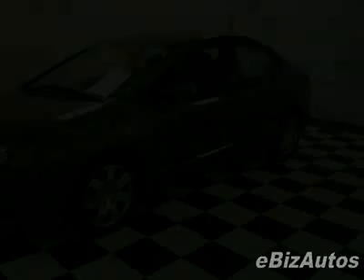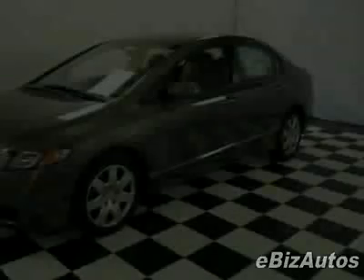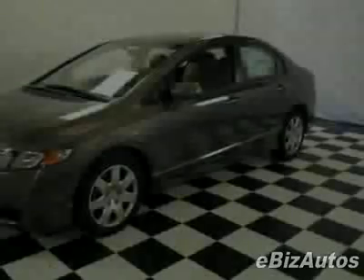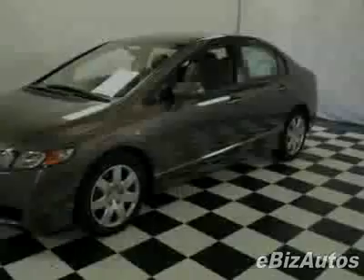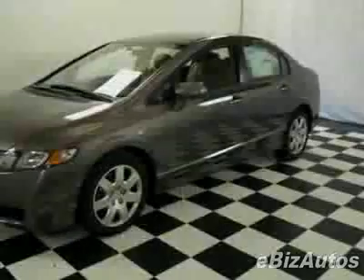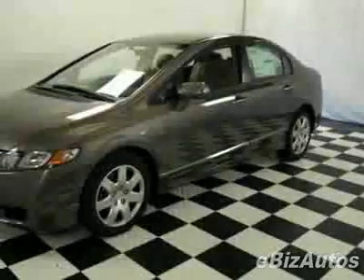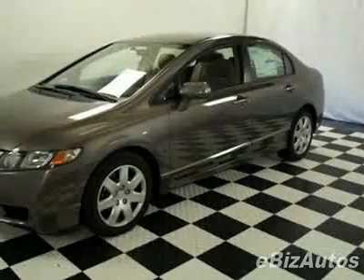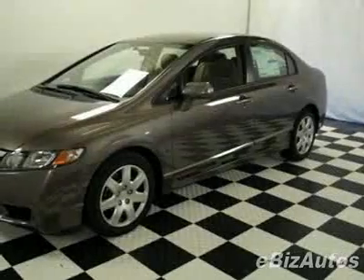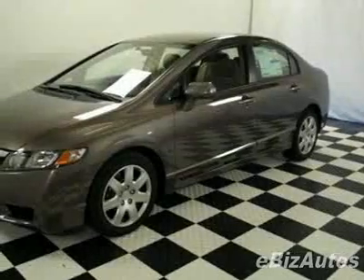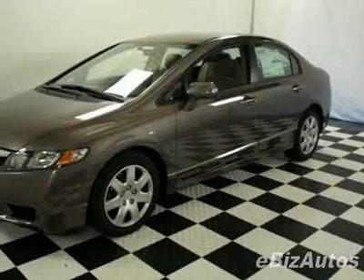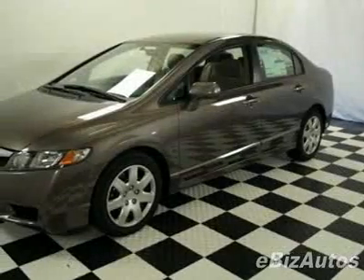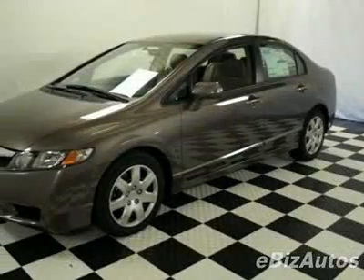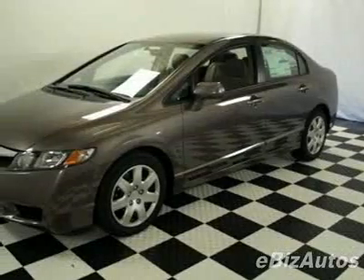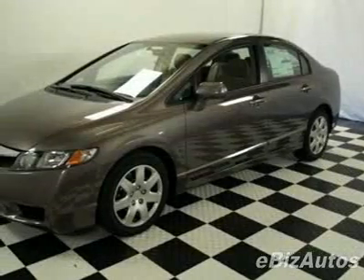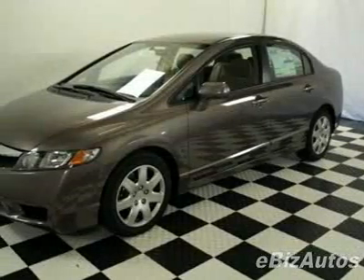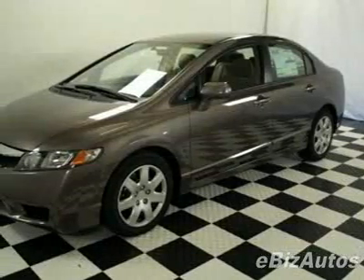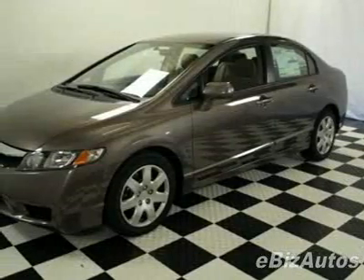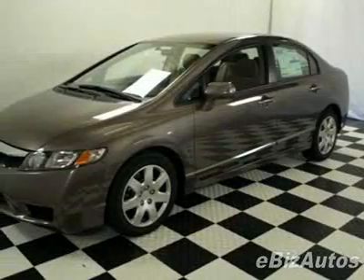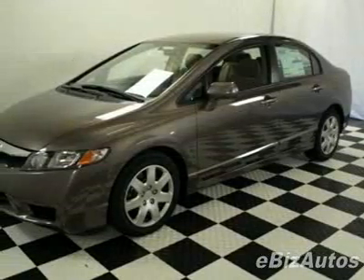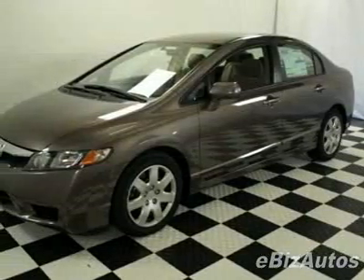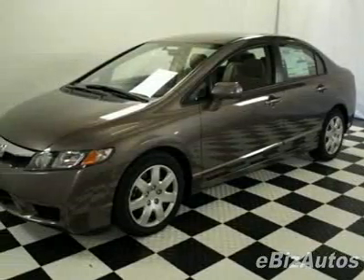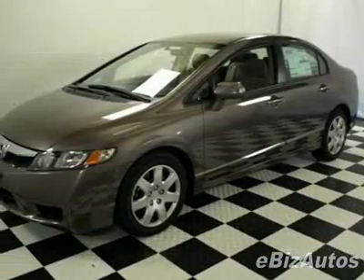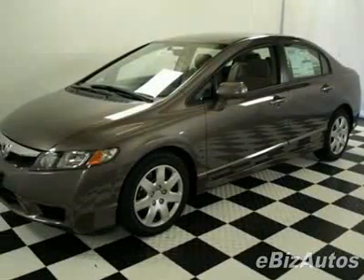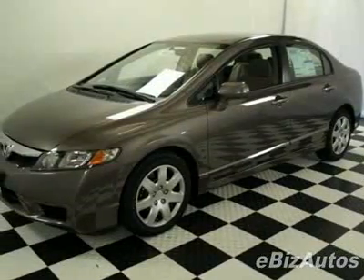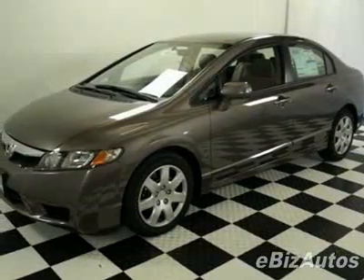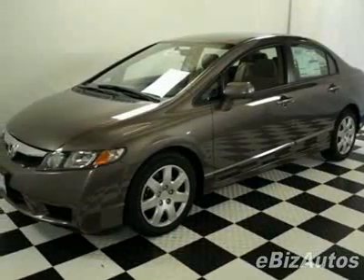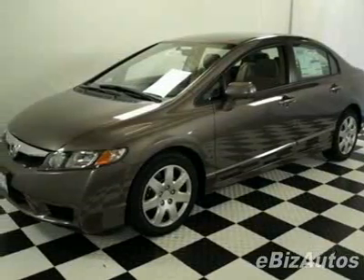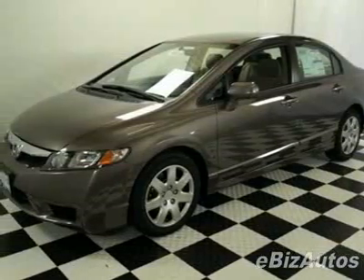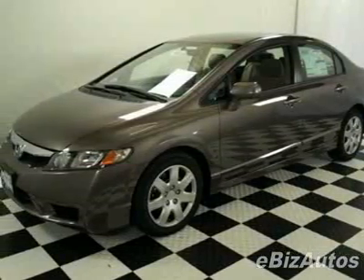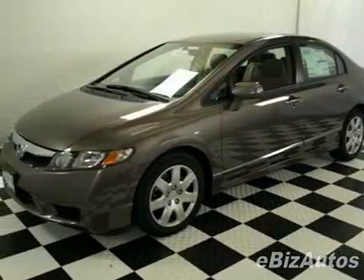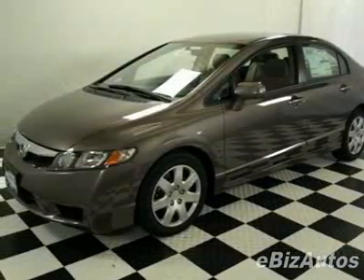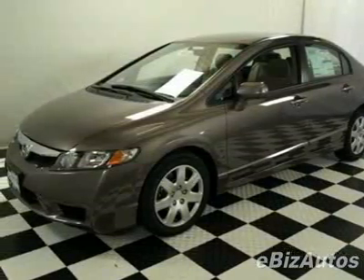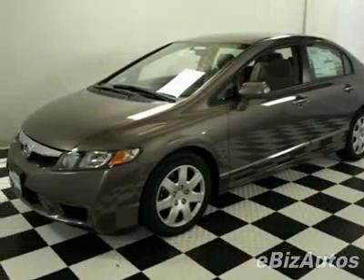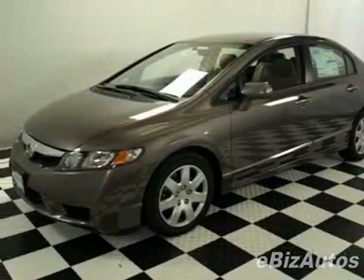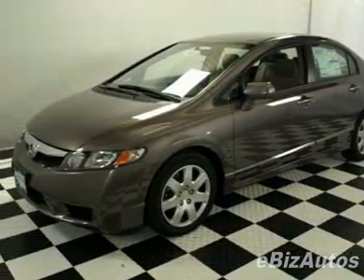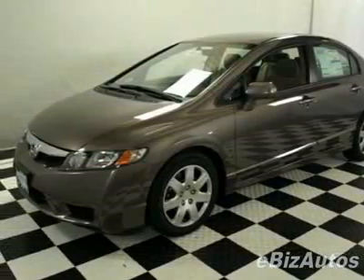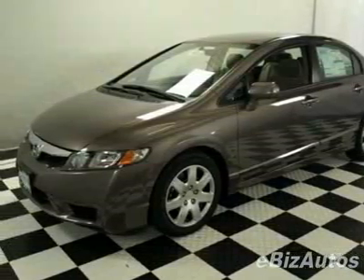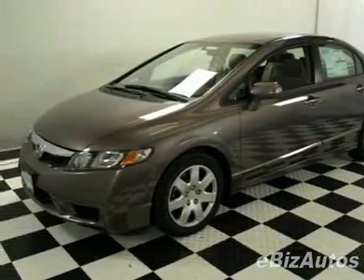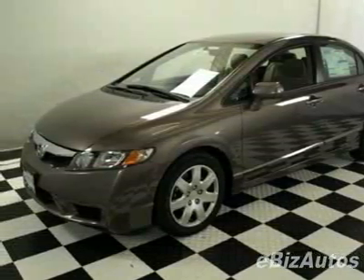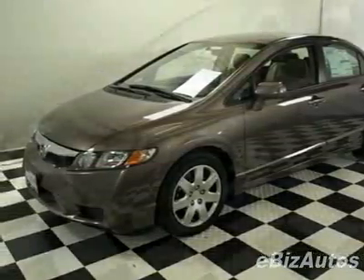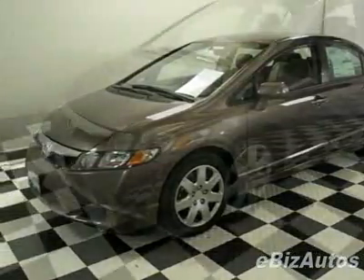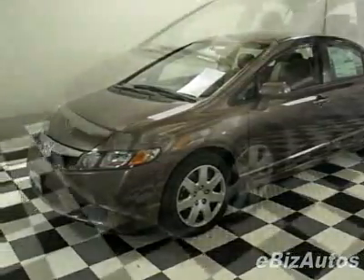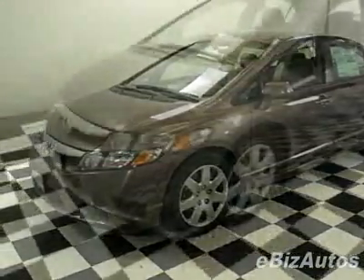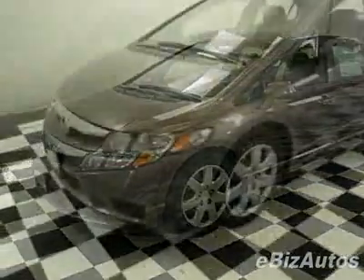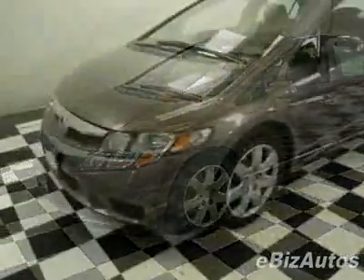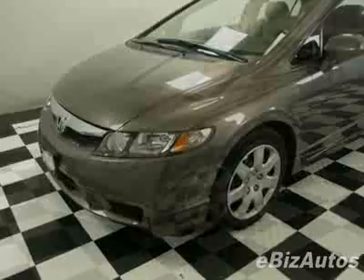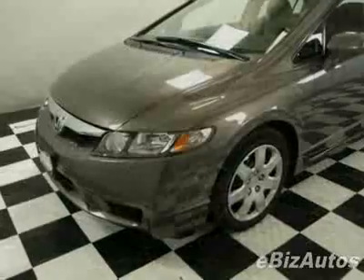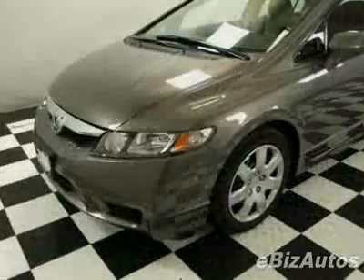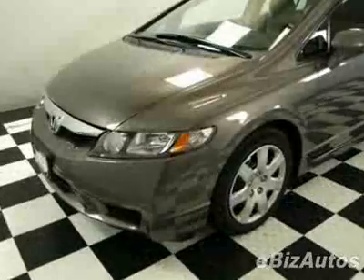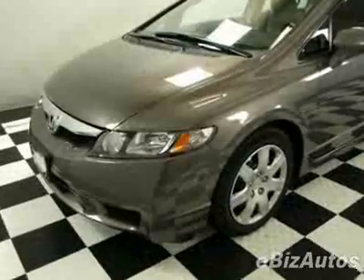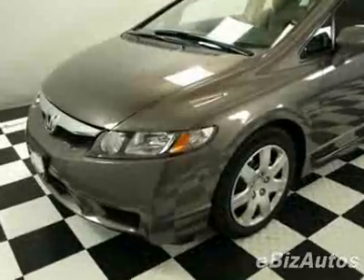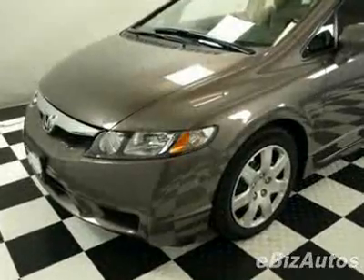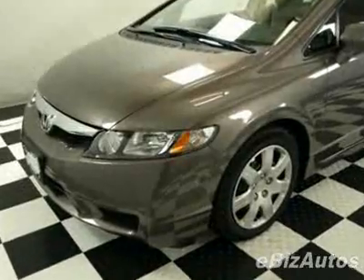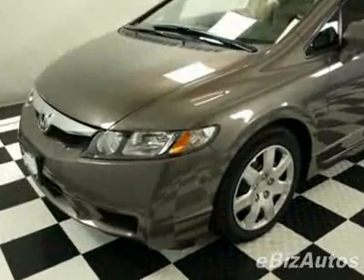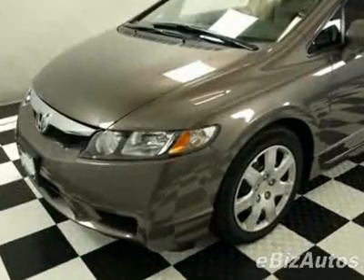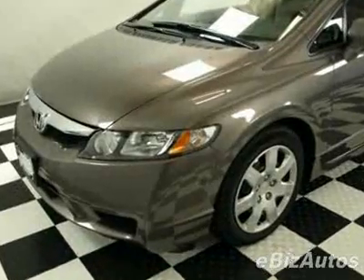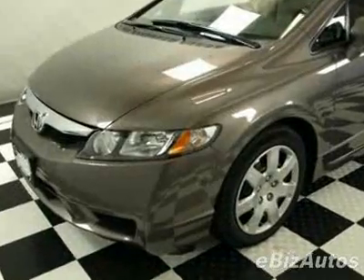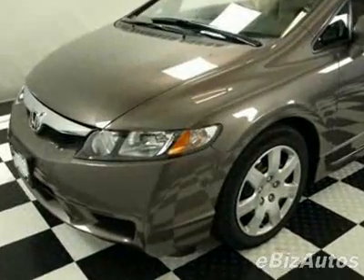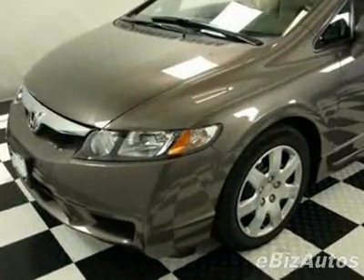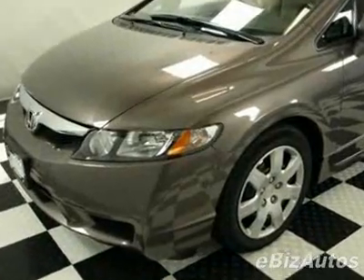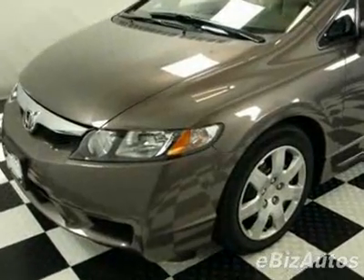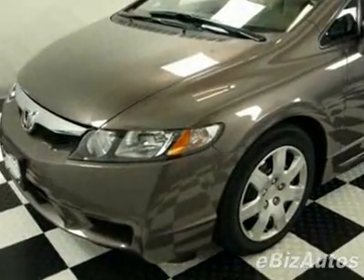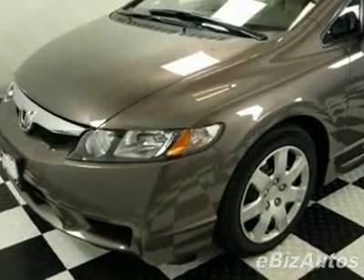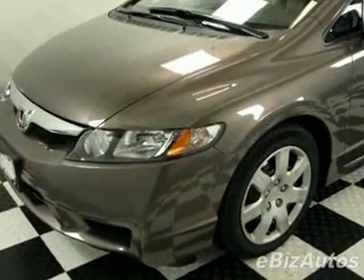Take a look at this new 2010 Honda Civic LX. For your protection, this vehicle has a full factory warranty.